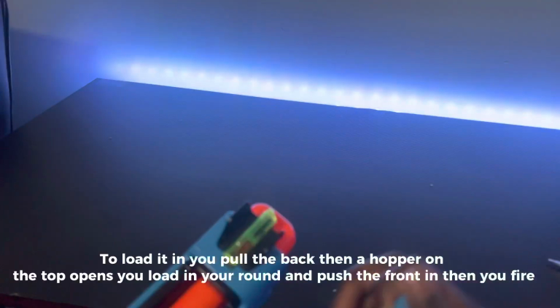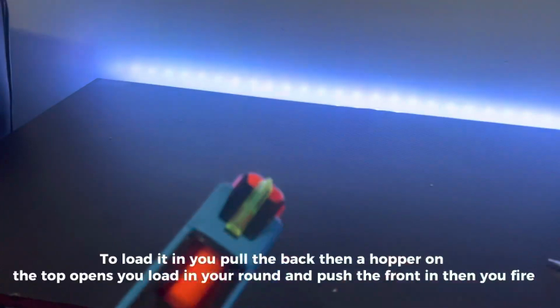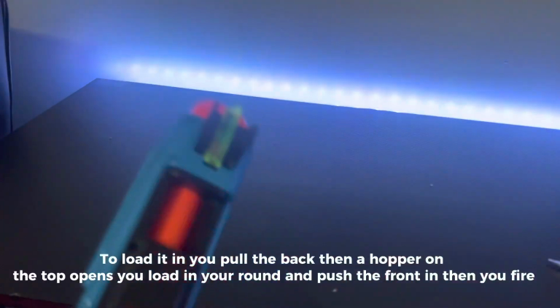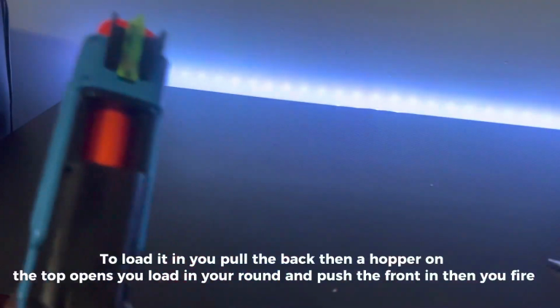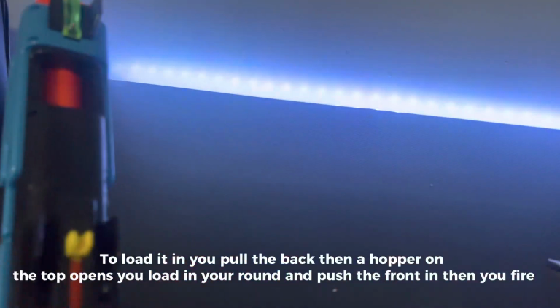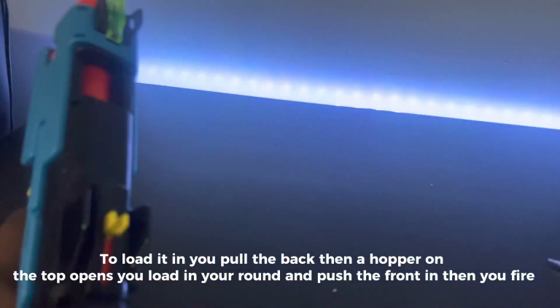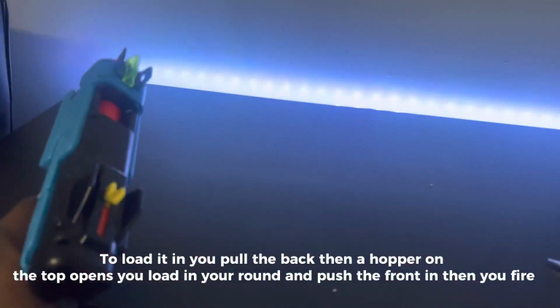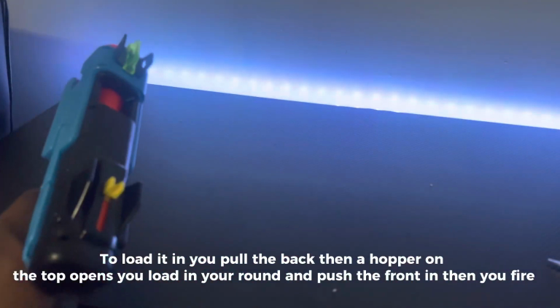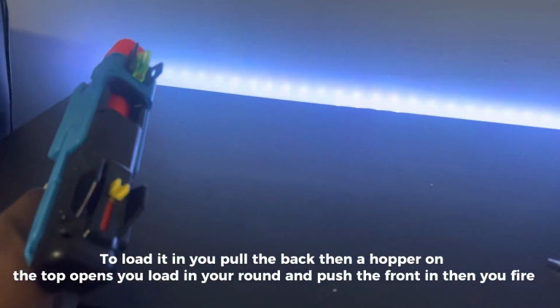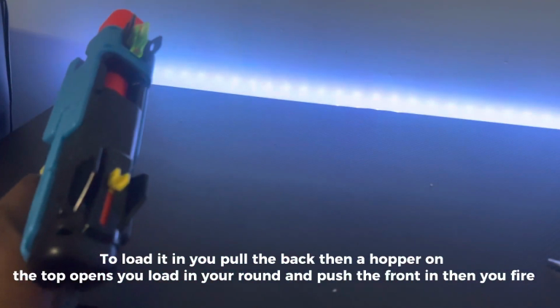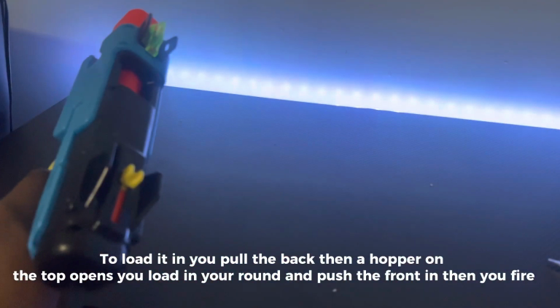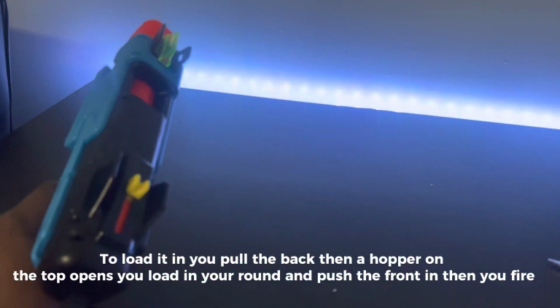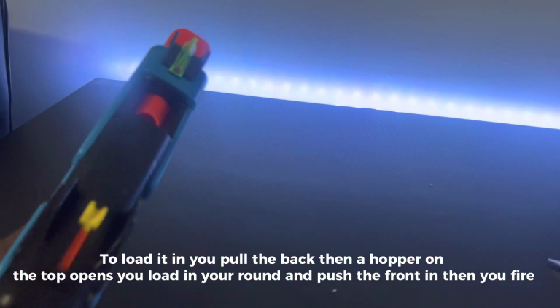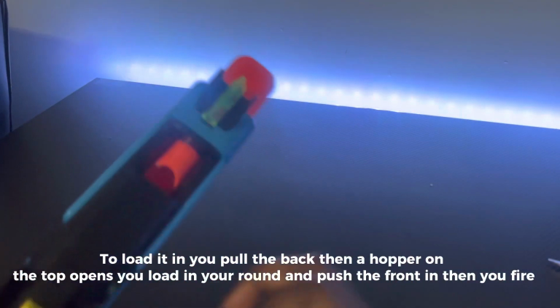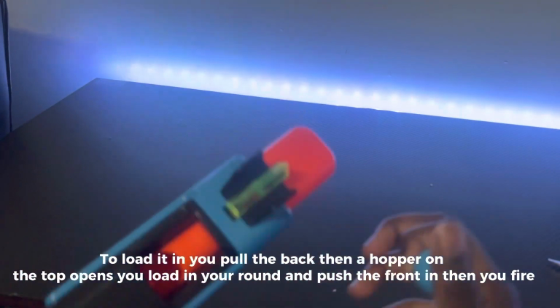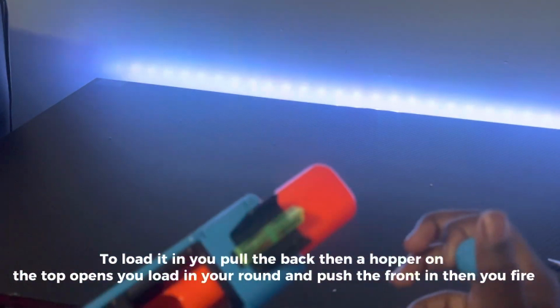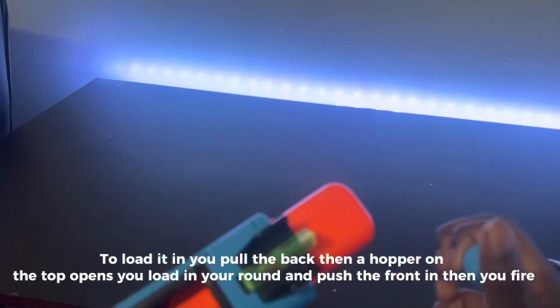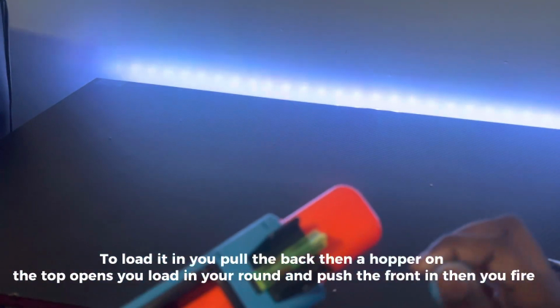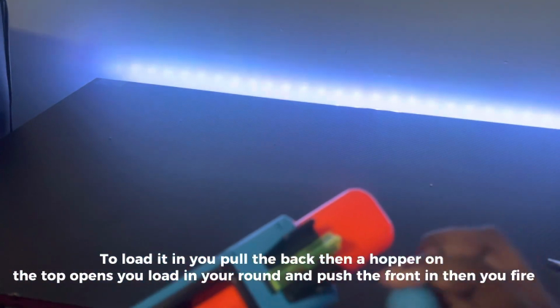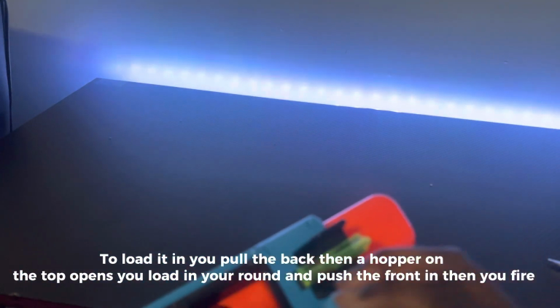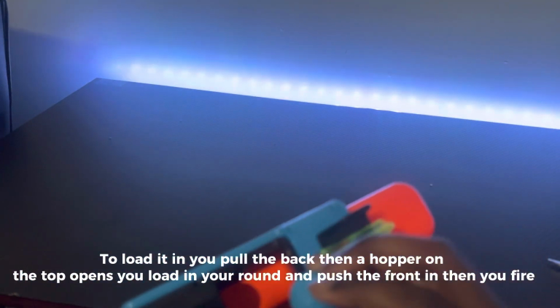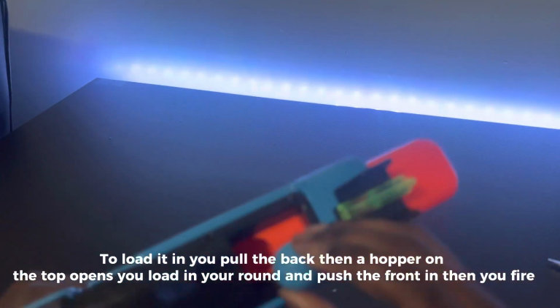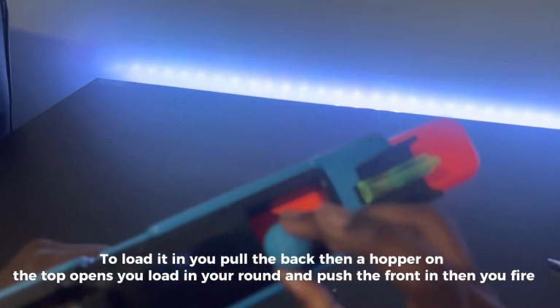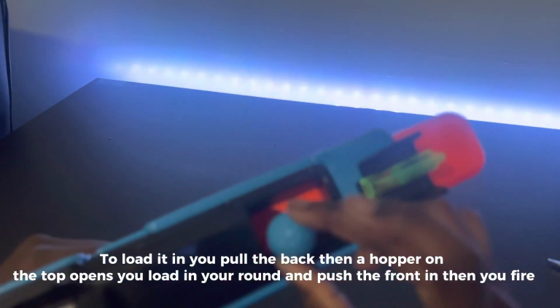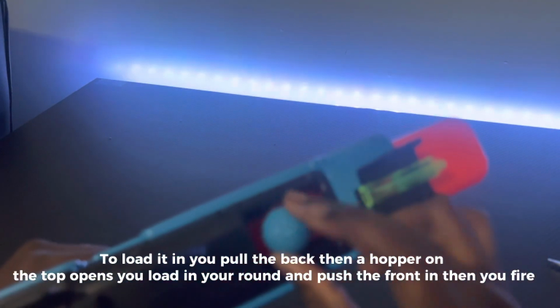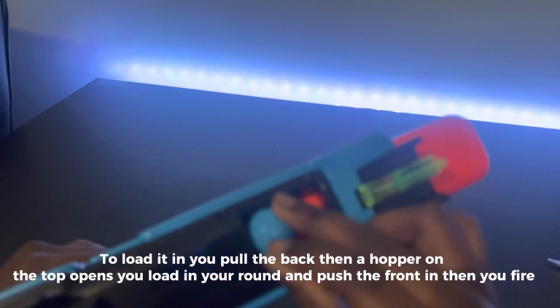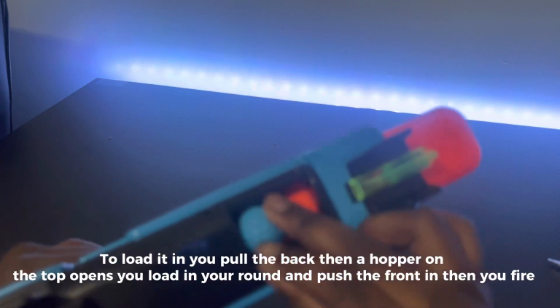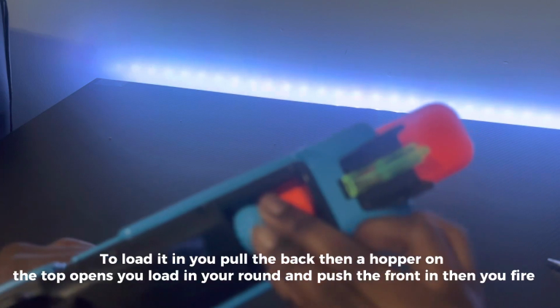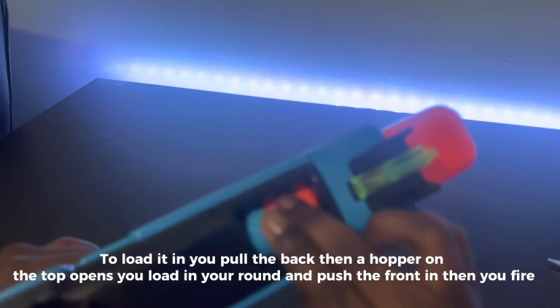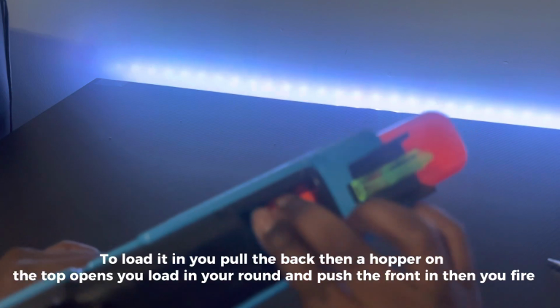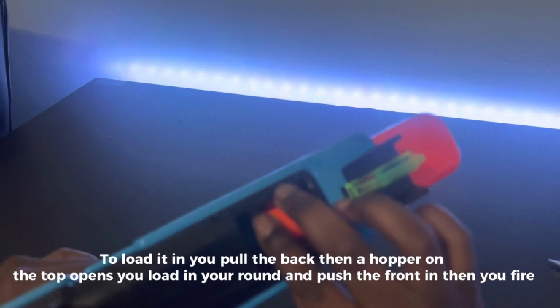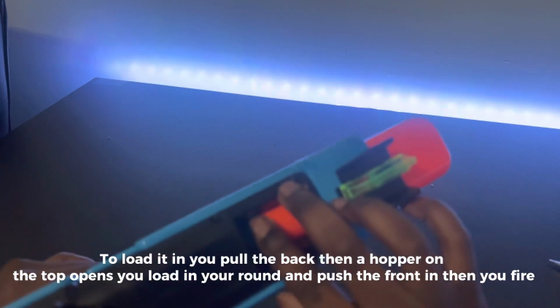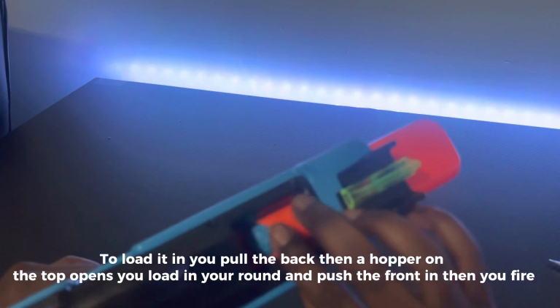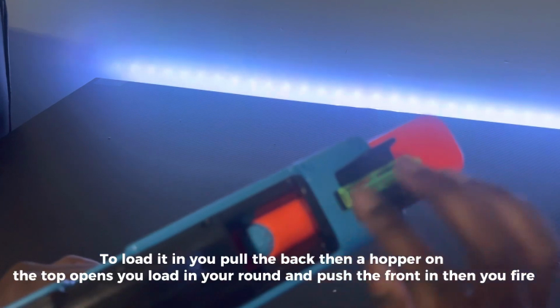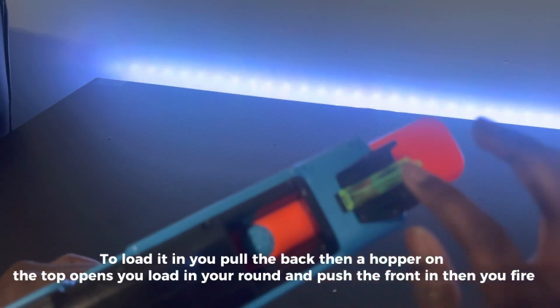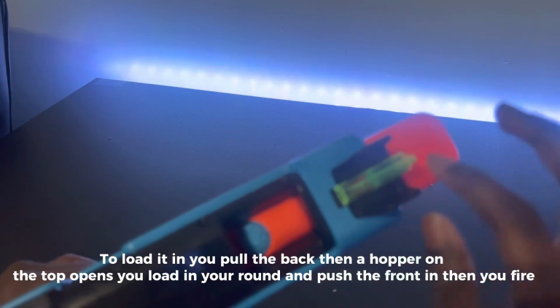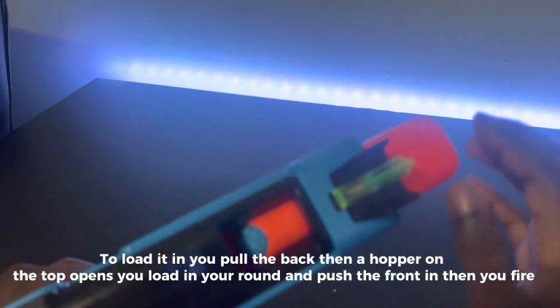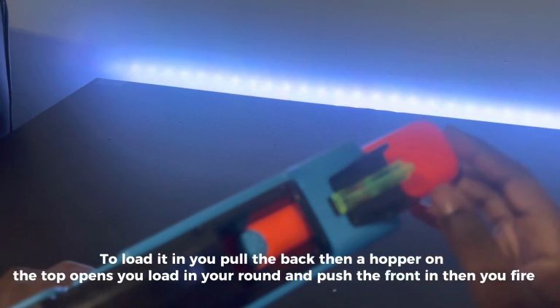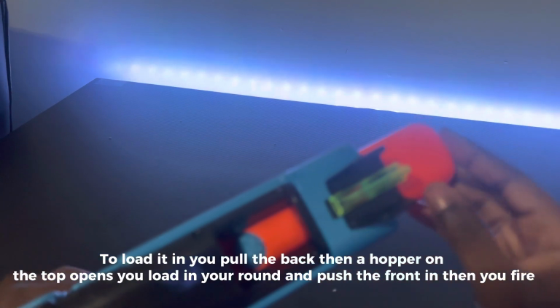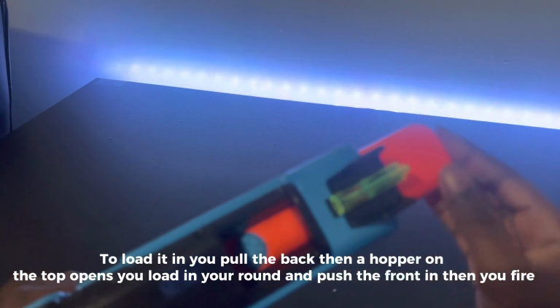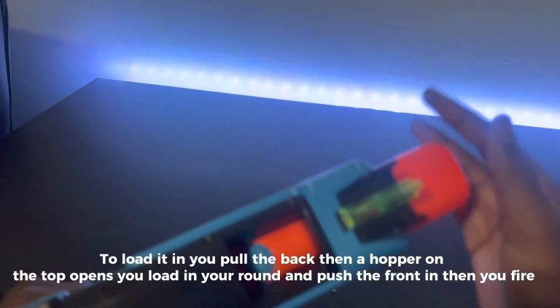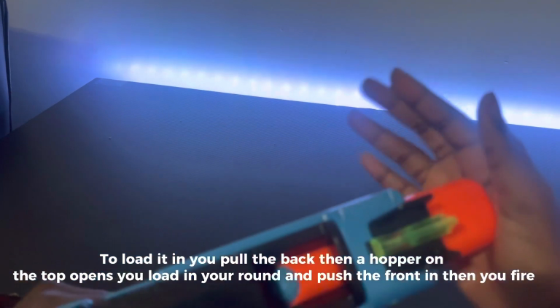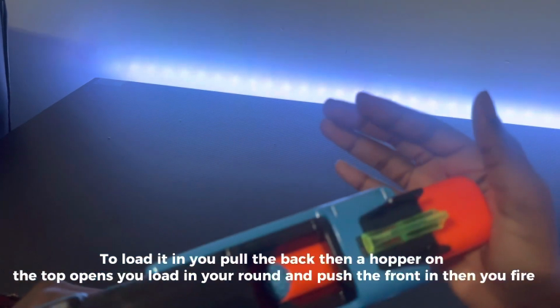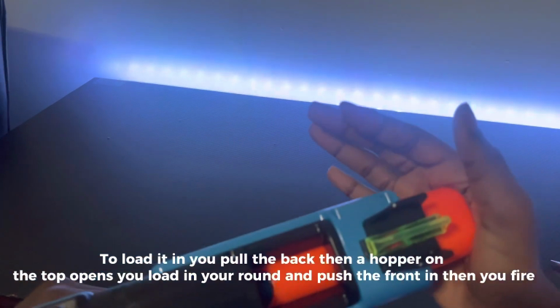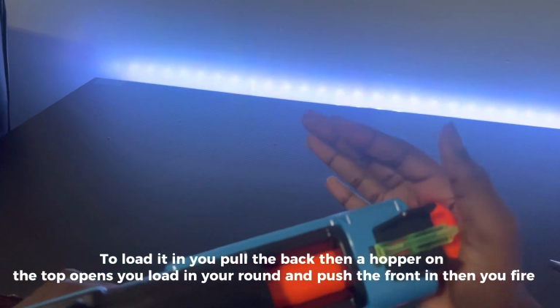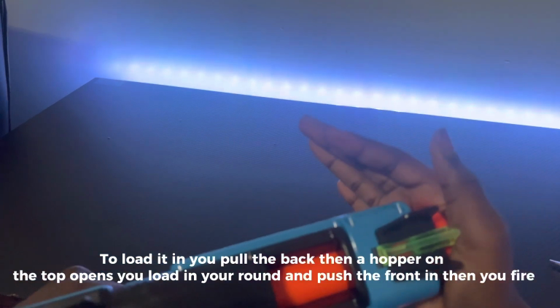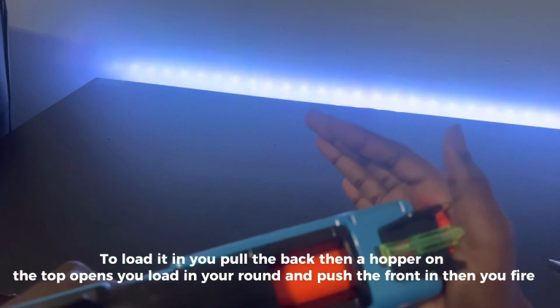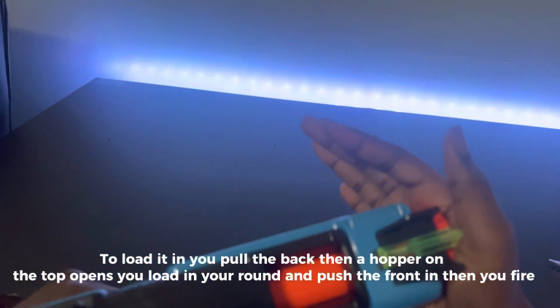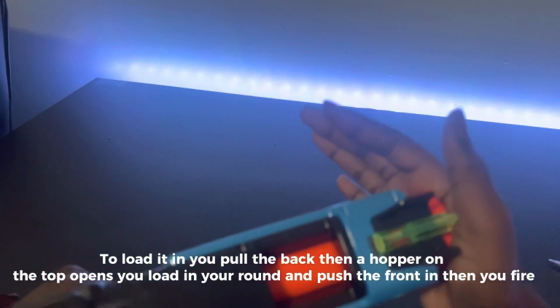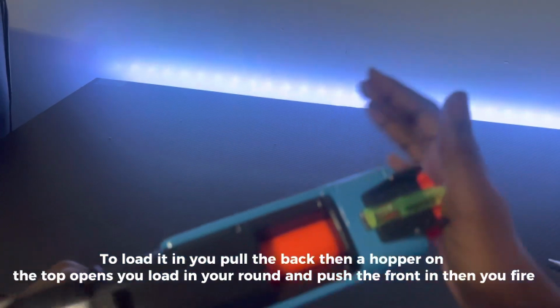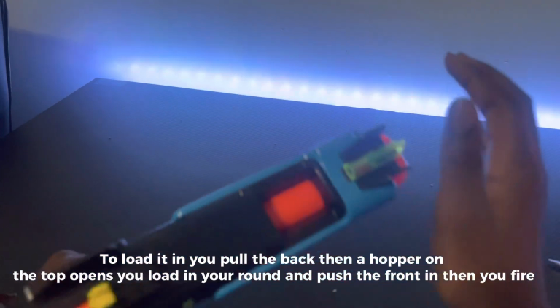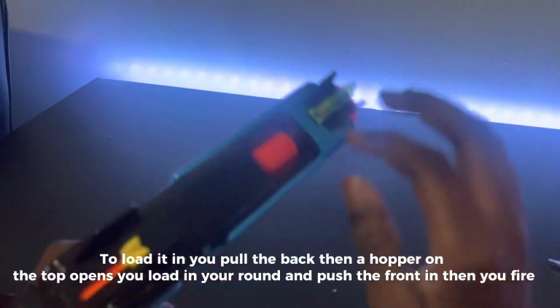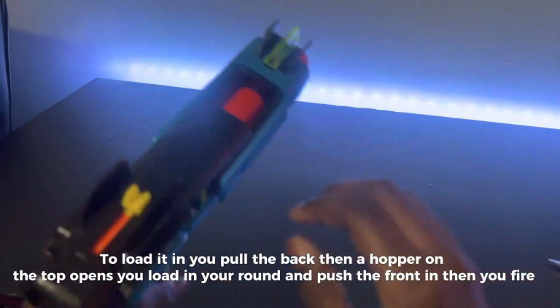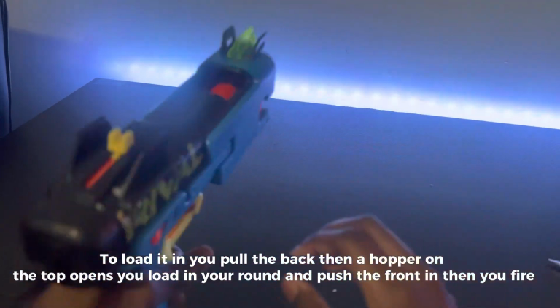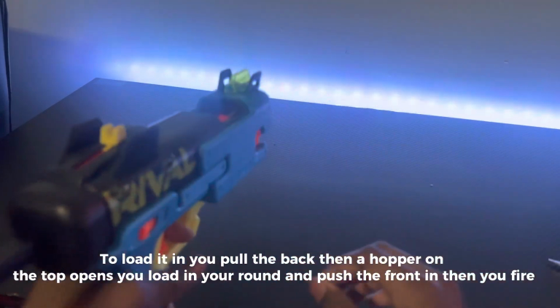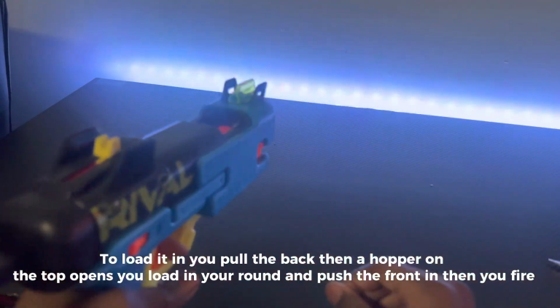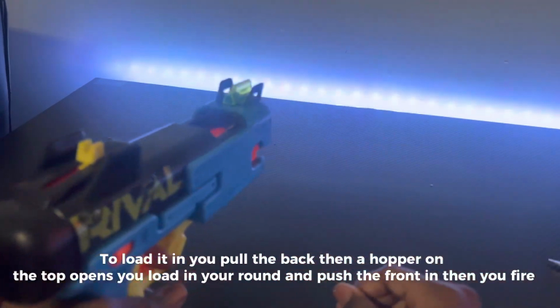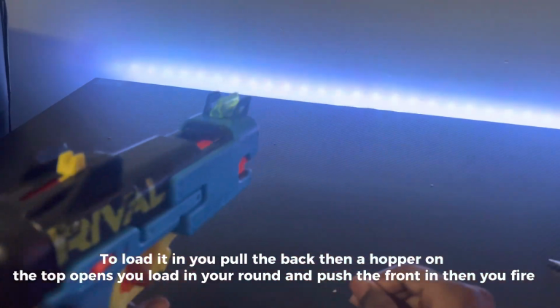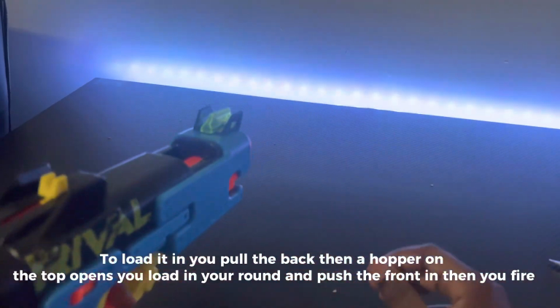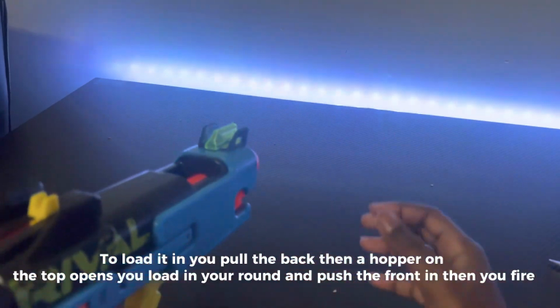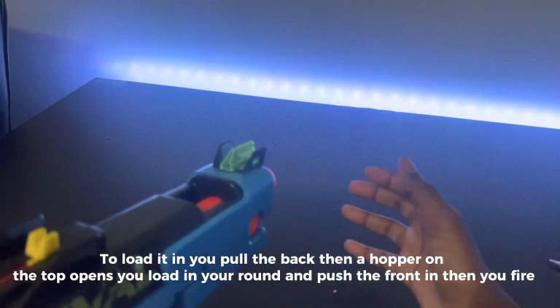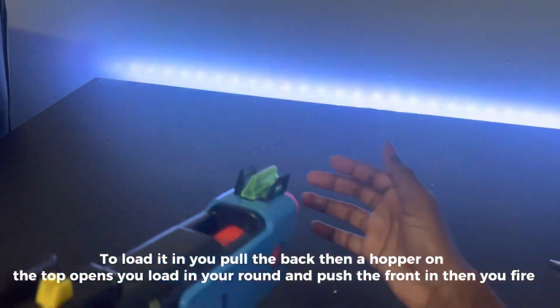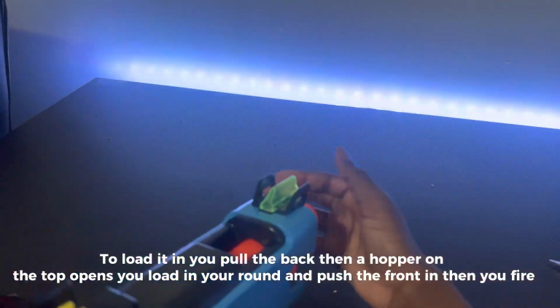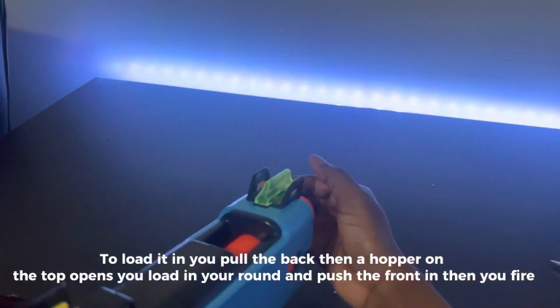To load it, you pull the back, then a hopper on the top opens and you load in your round, push the front, then you fire.